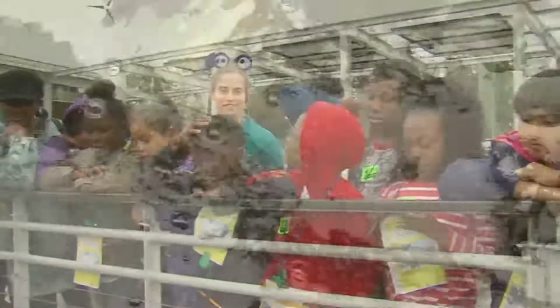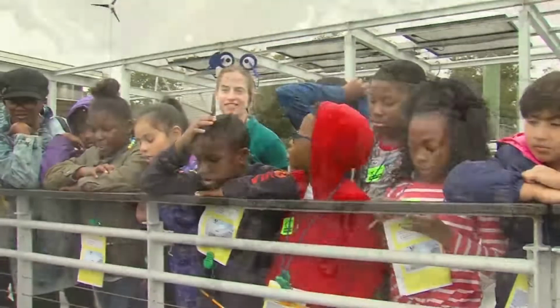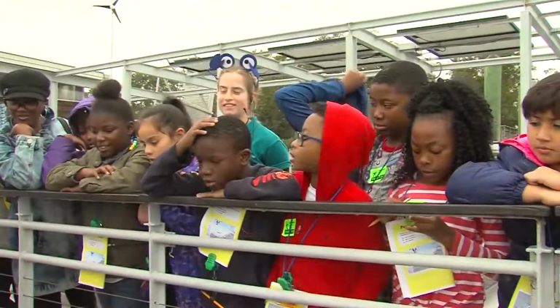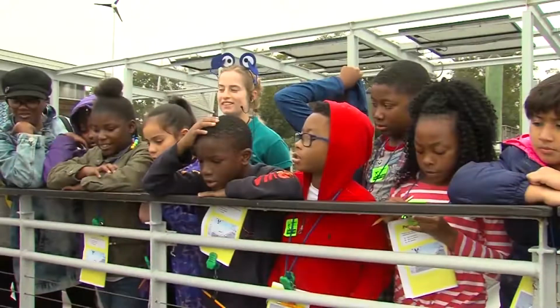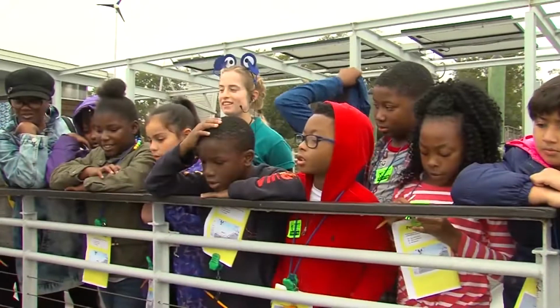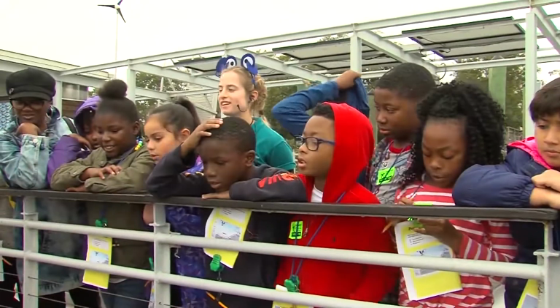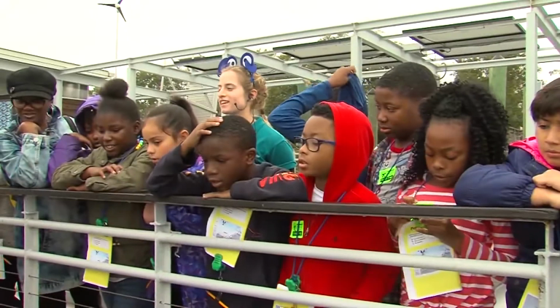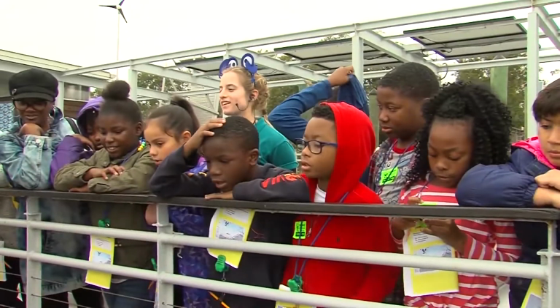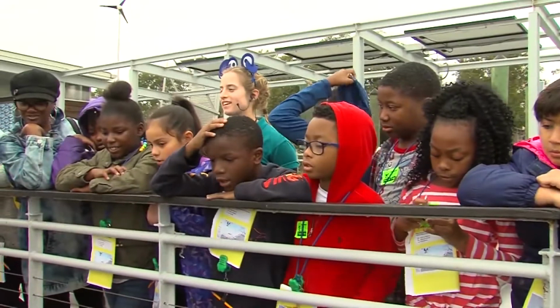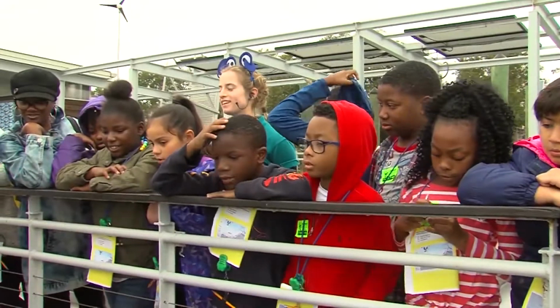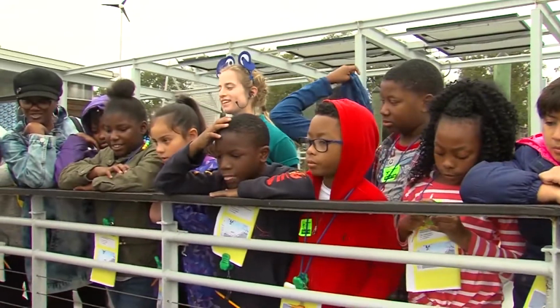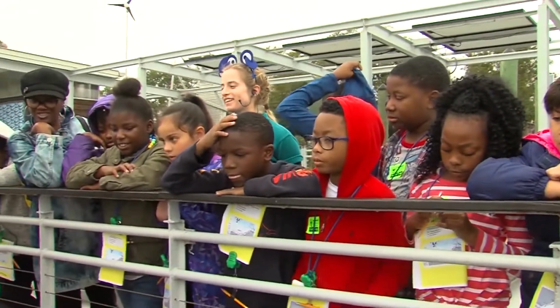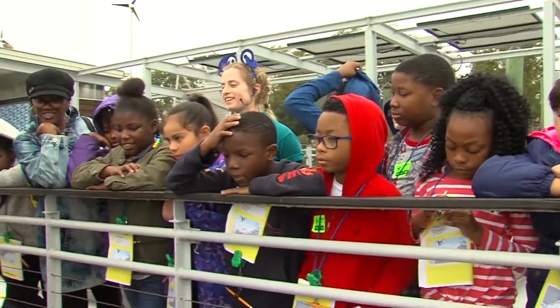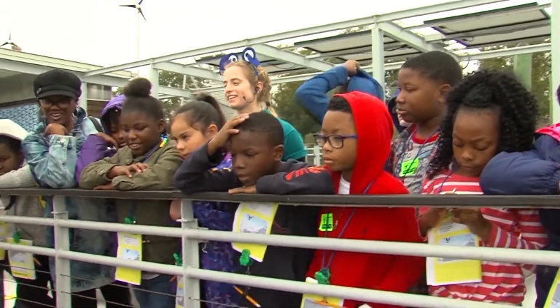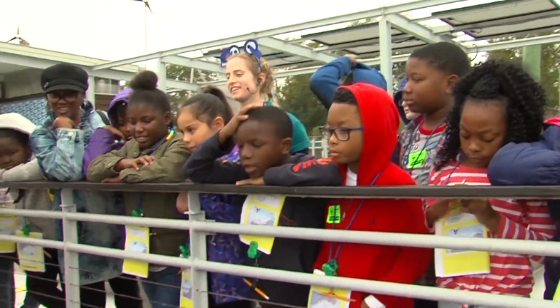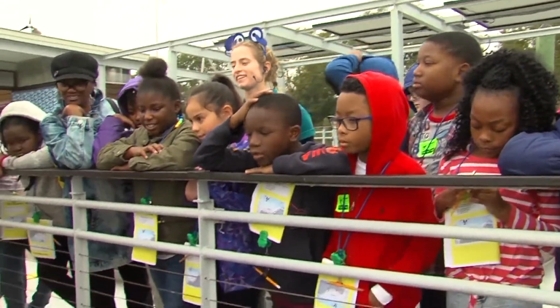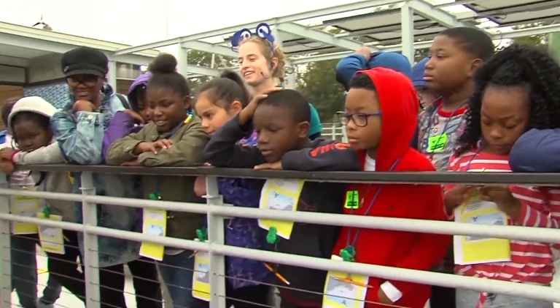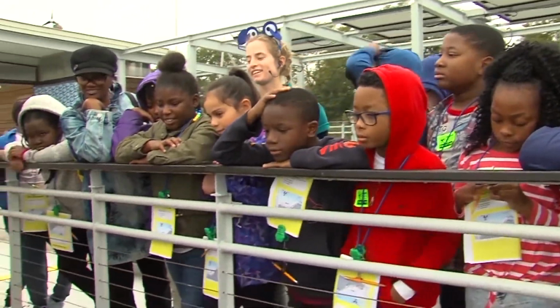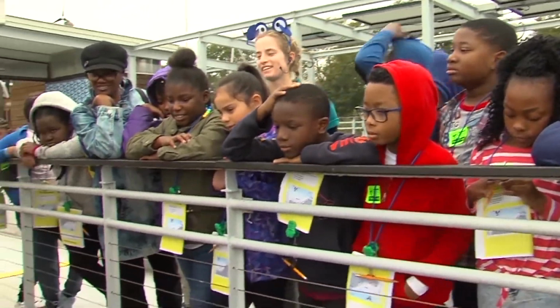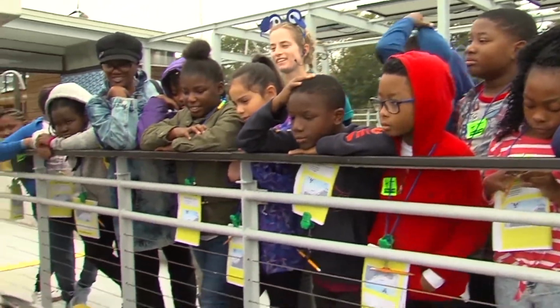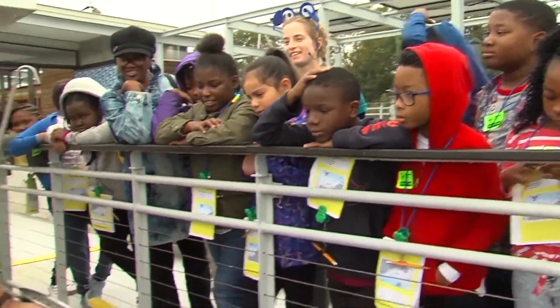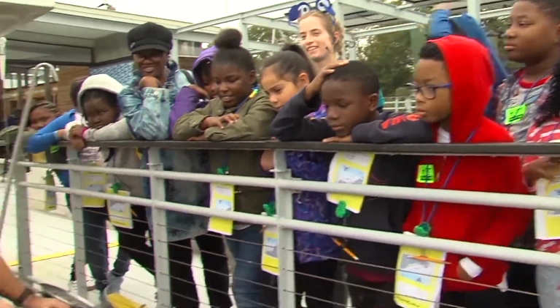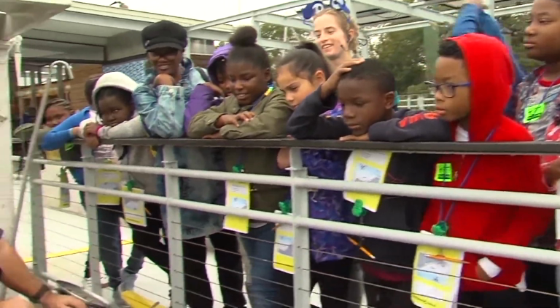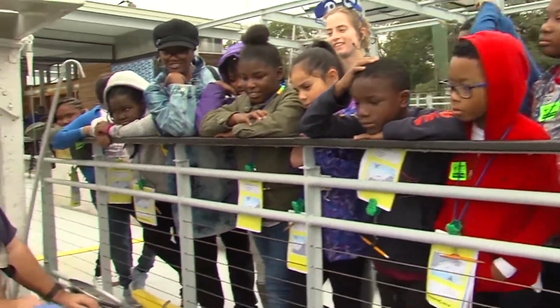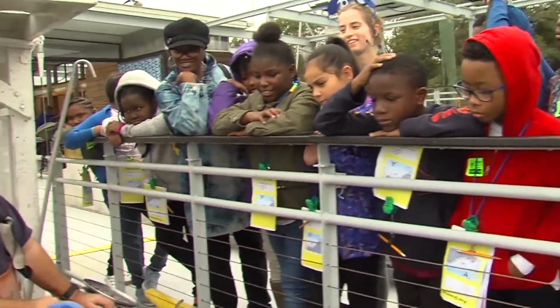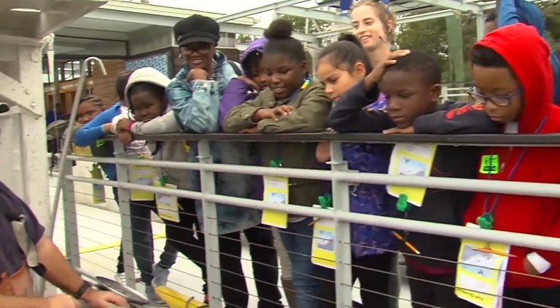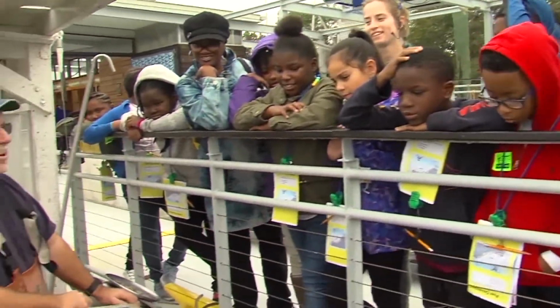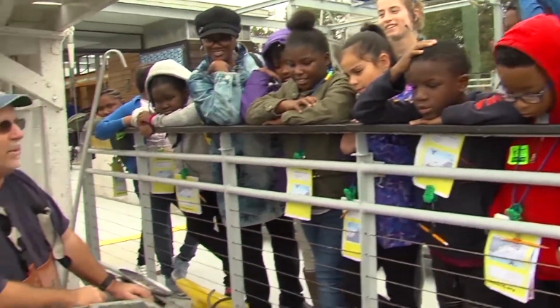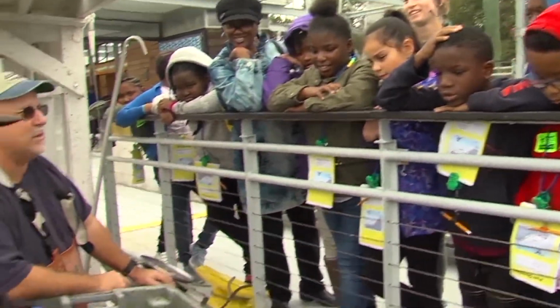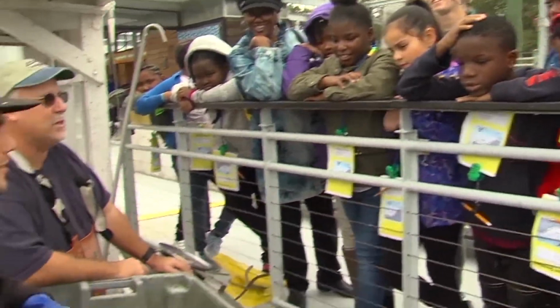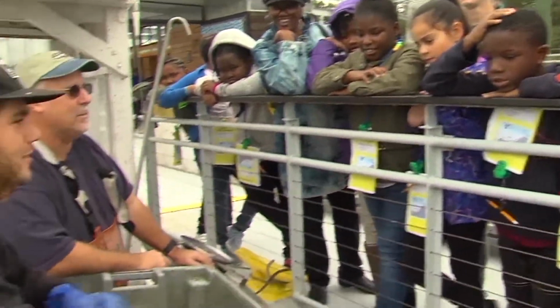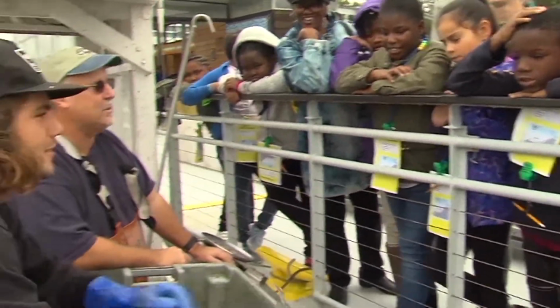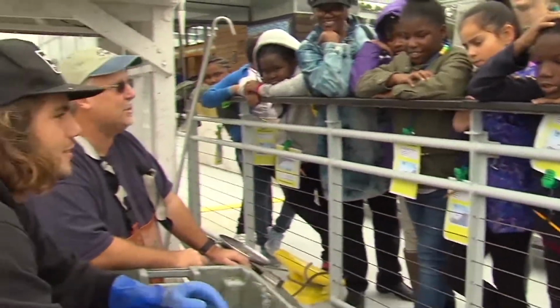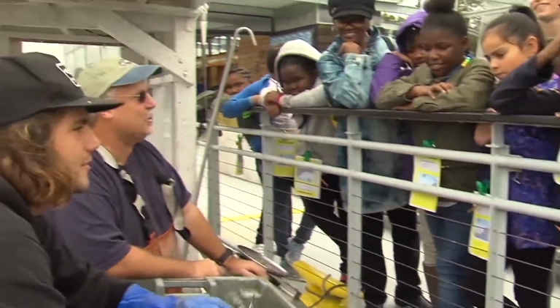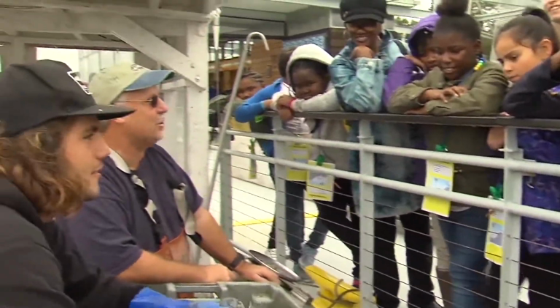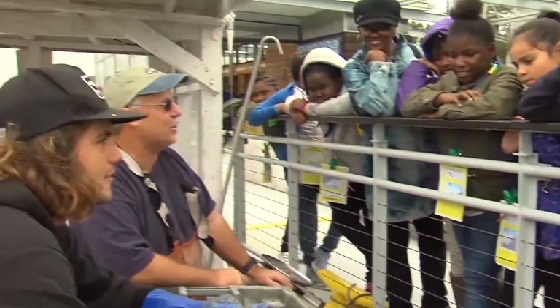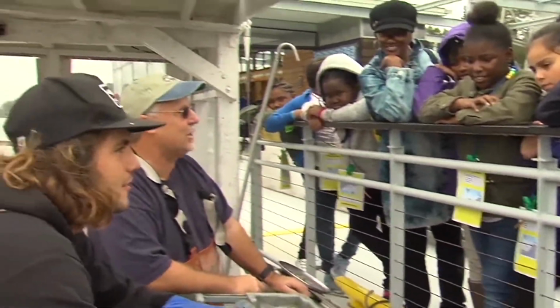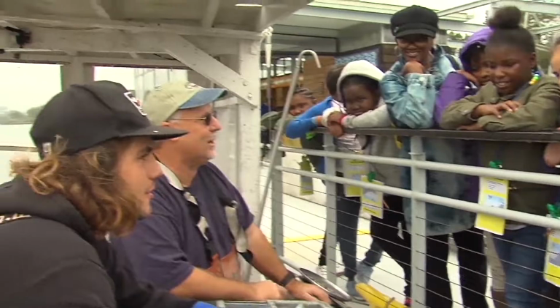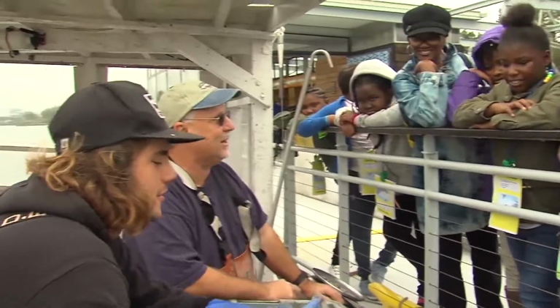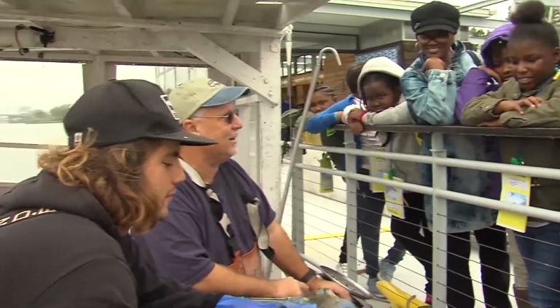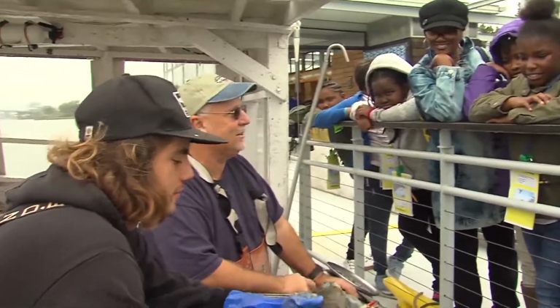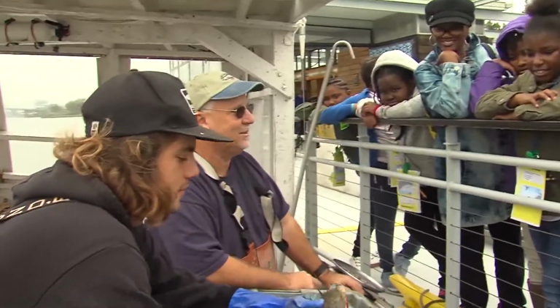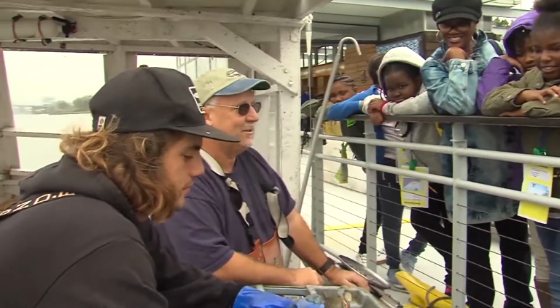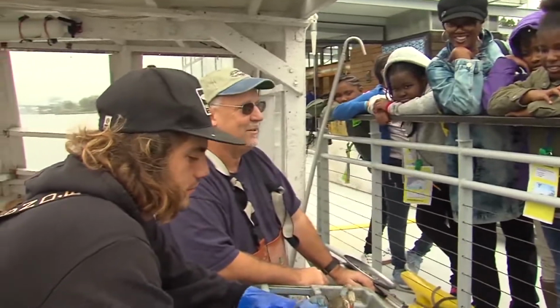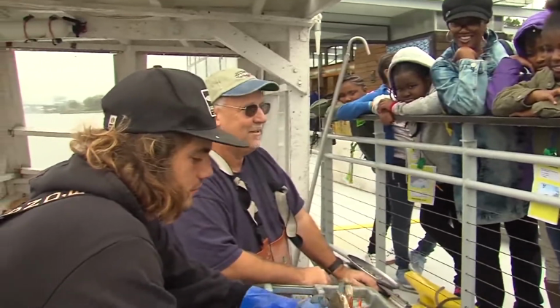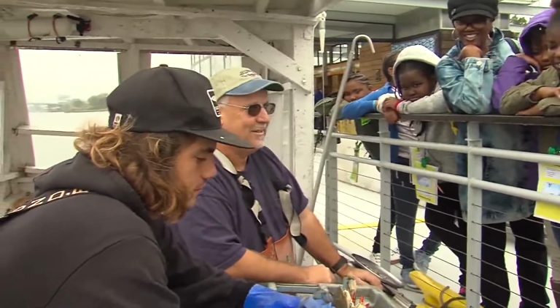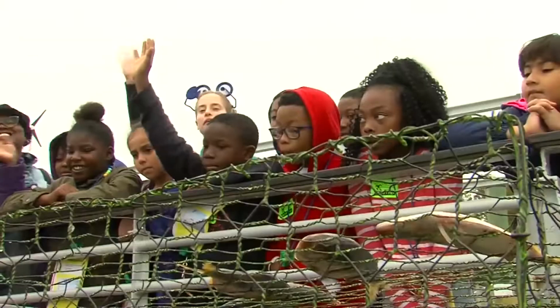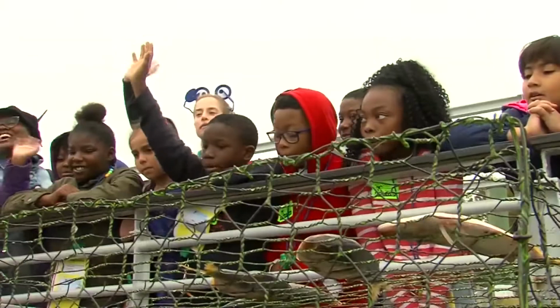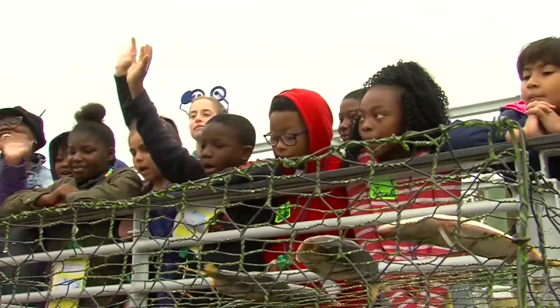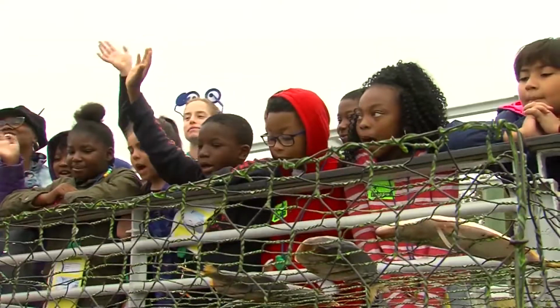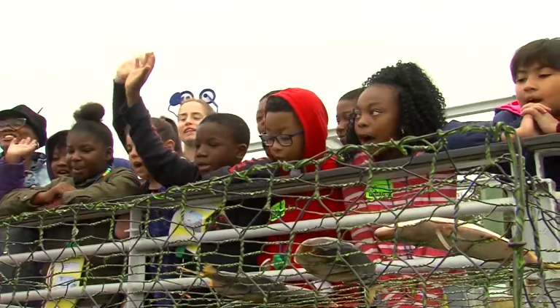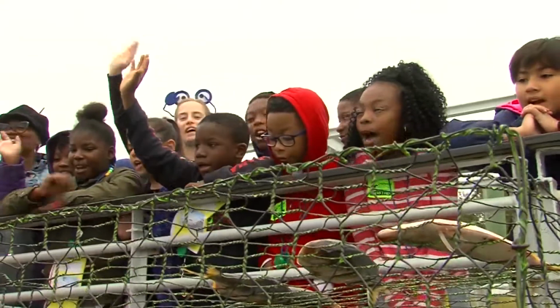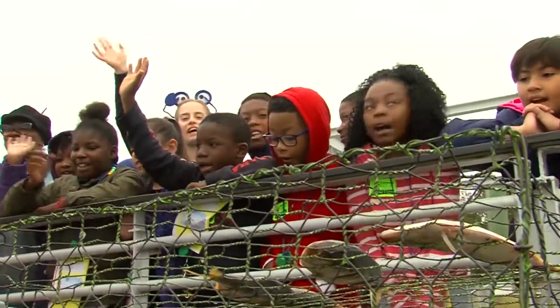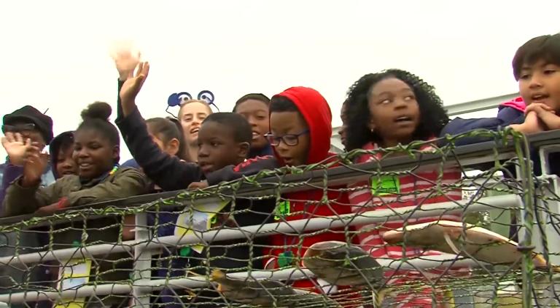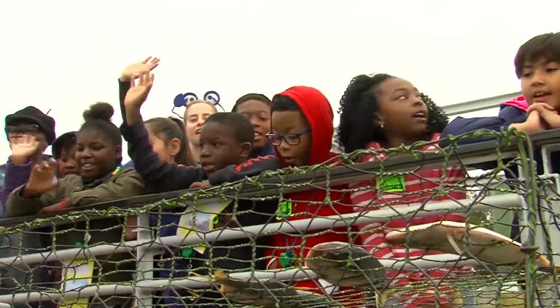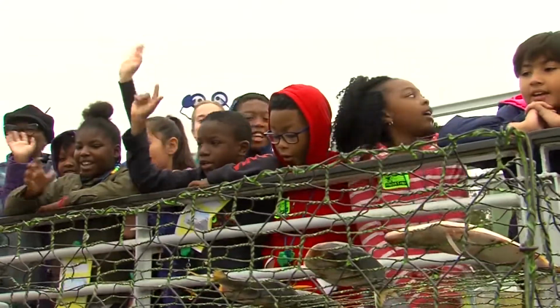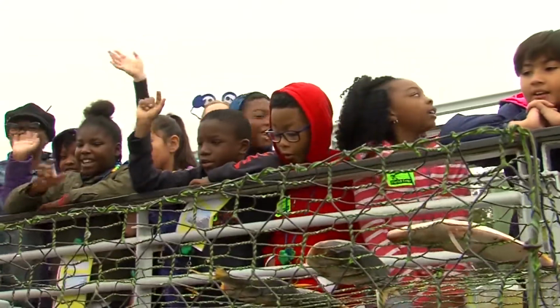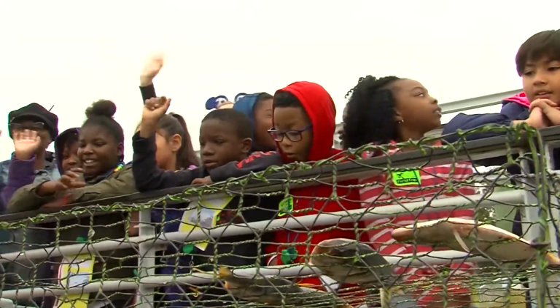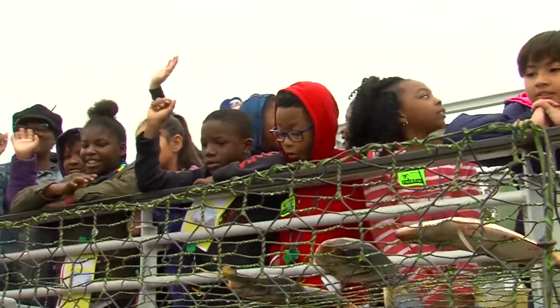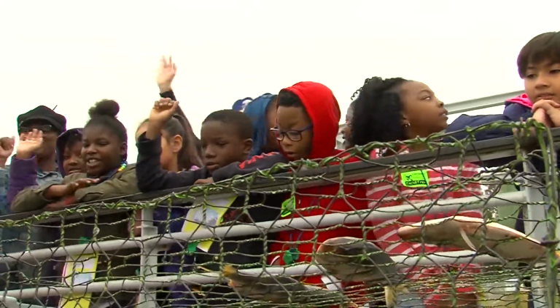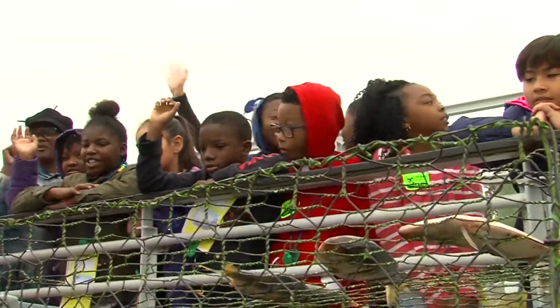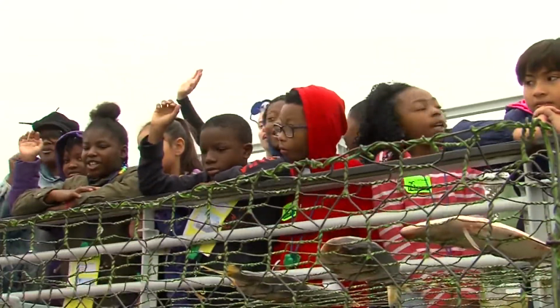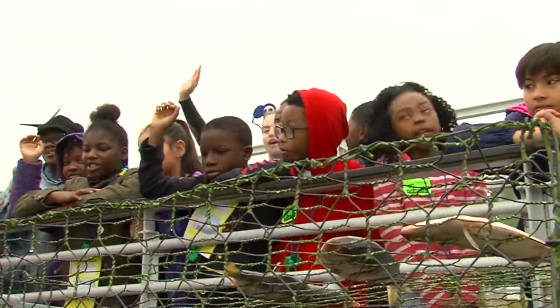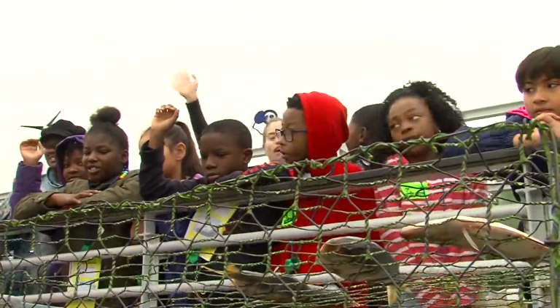Jimmies and sooks — y'all tell your mom and daddy you learned about jimmies and sooks today. Y'all come and see us, okay?